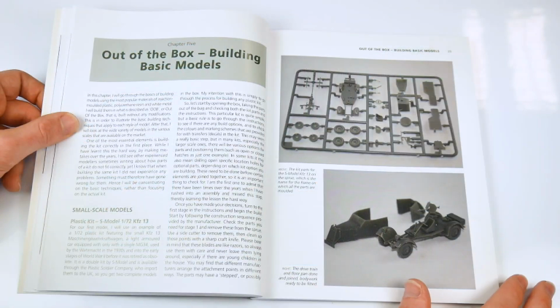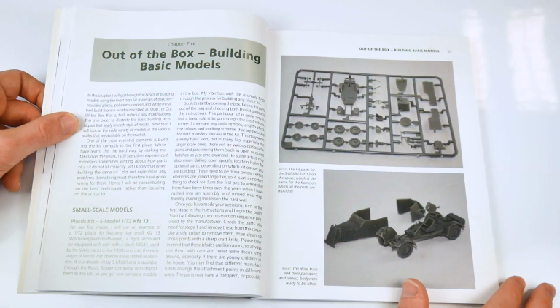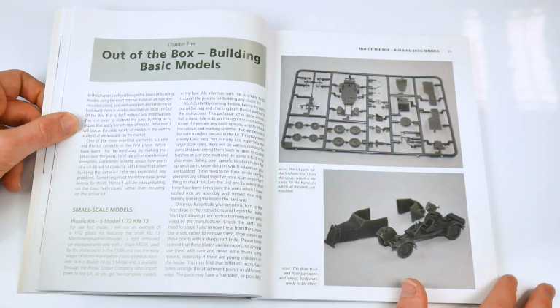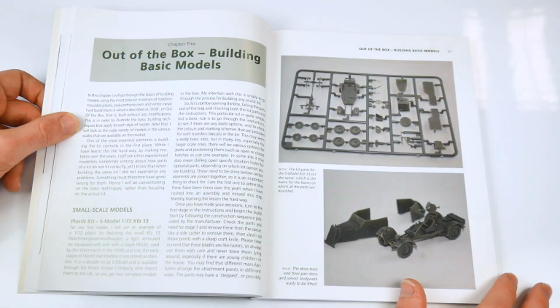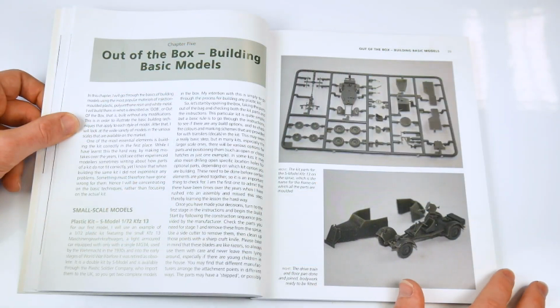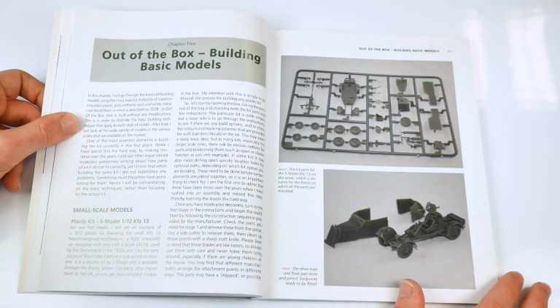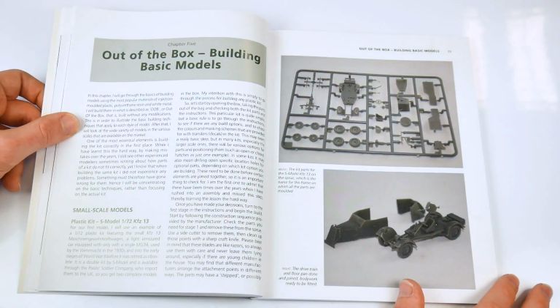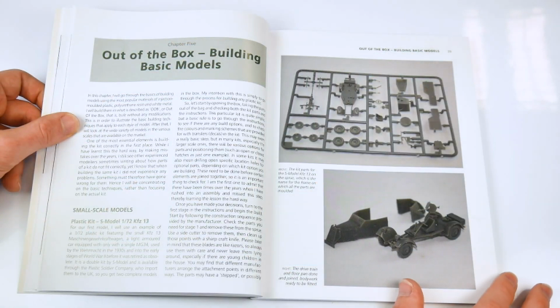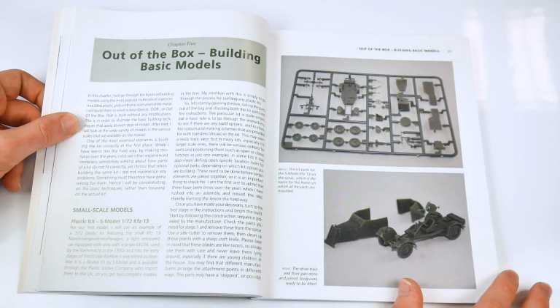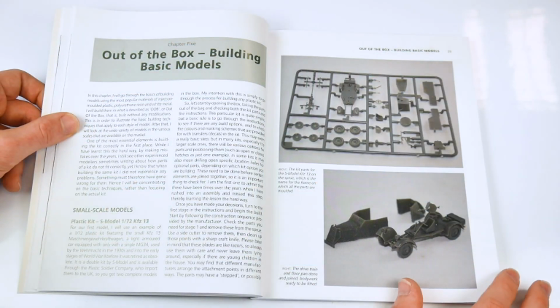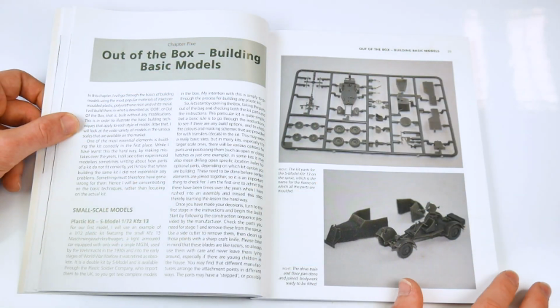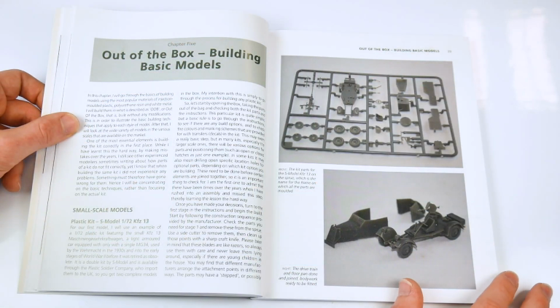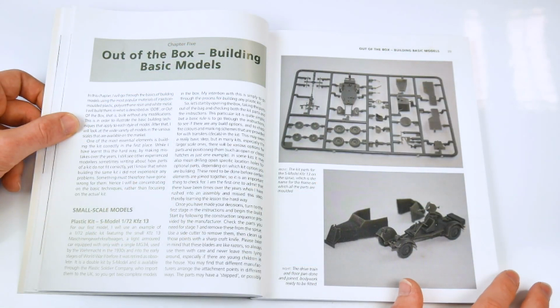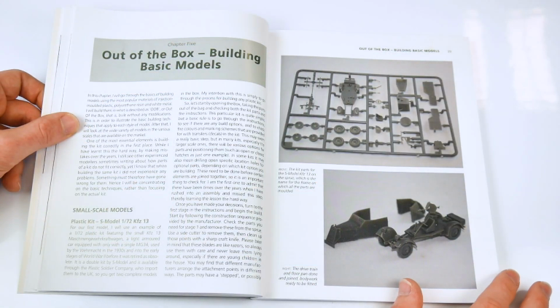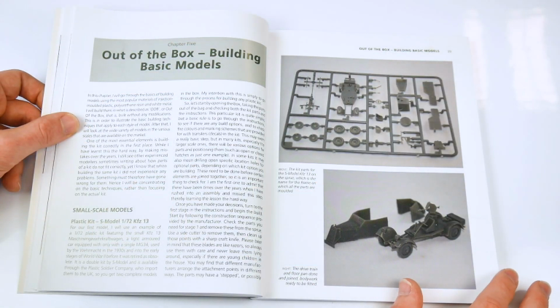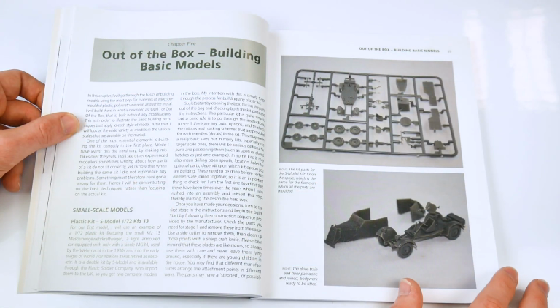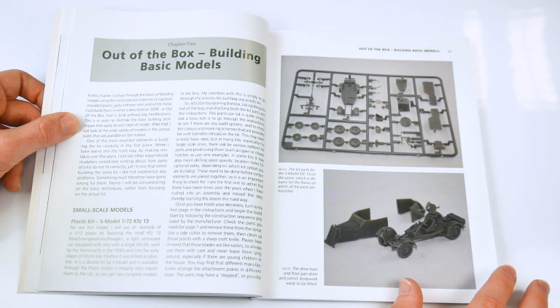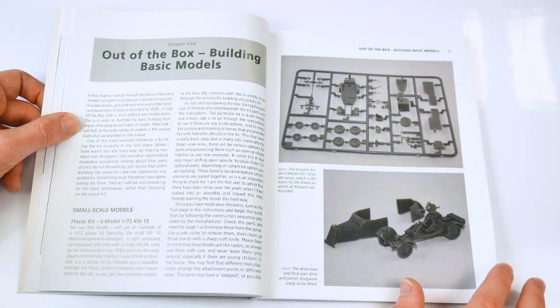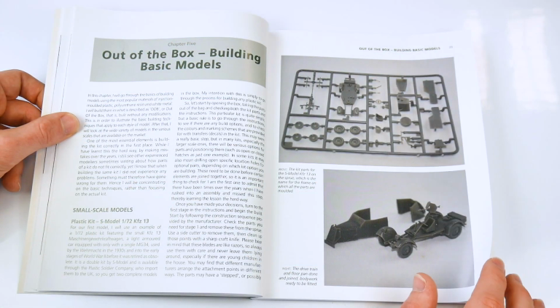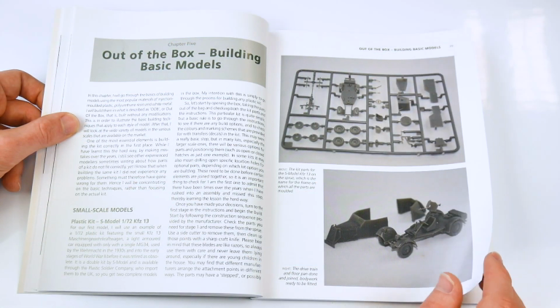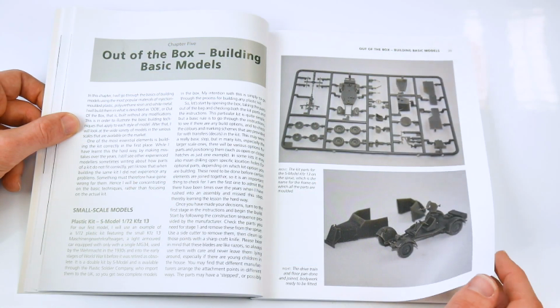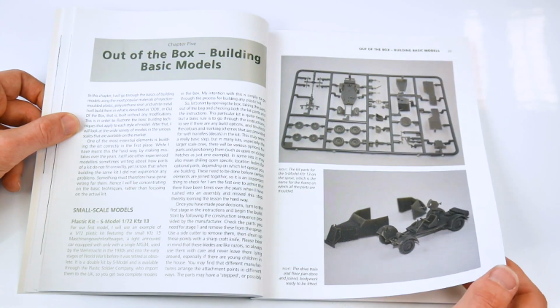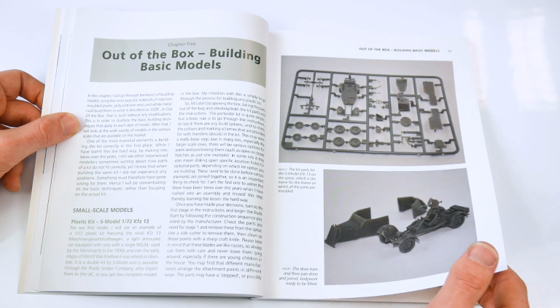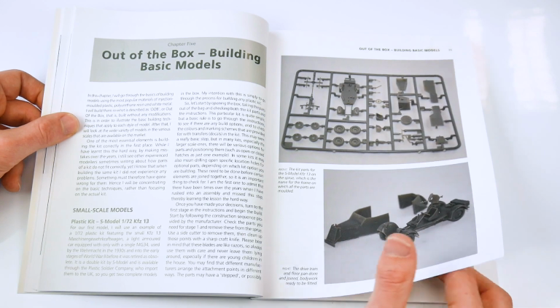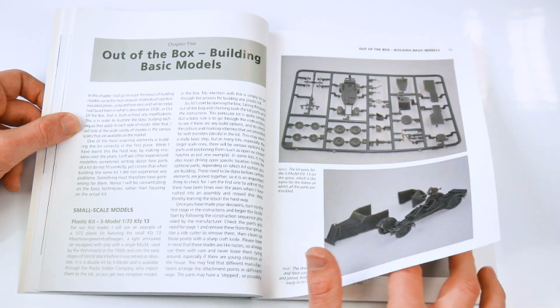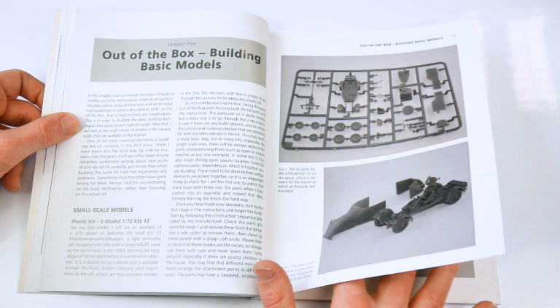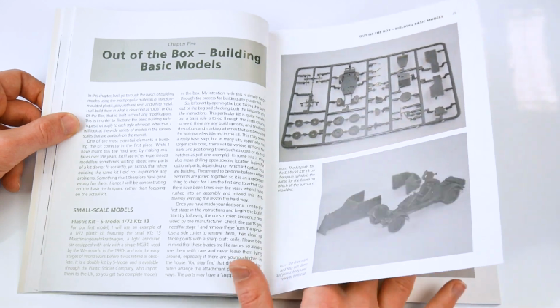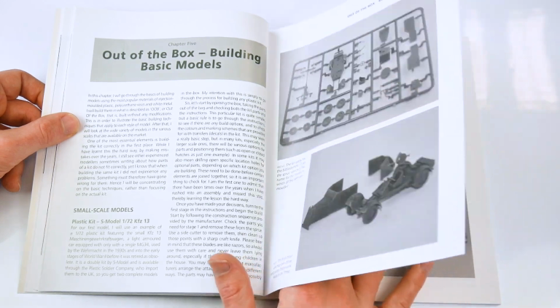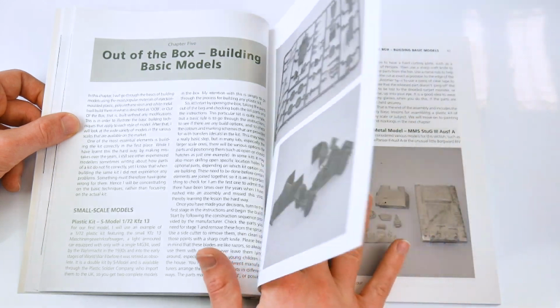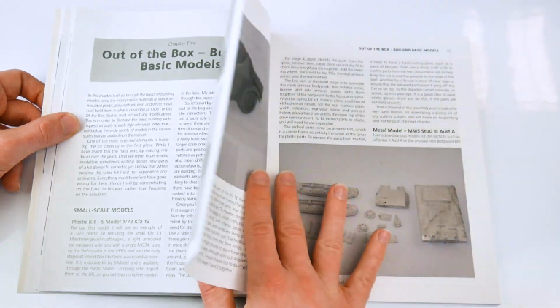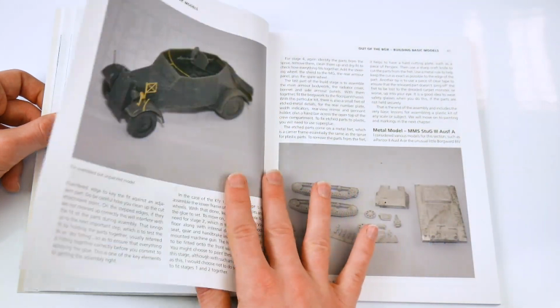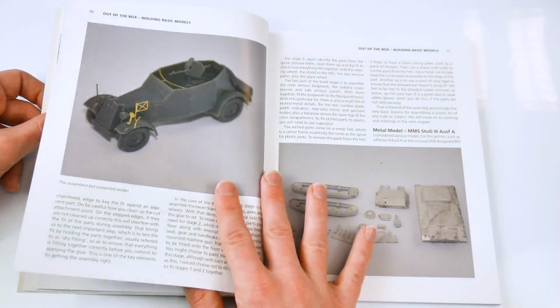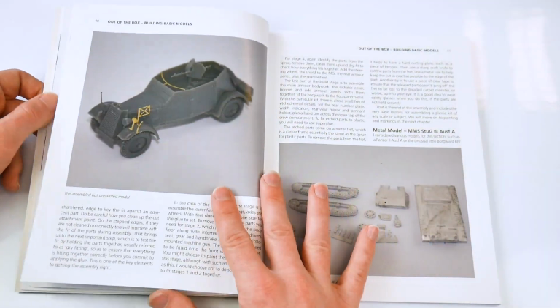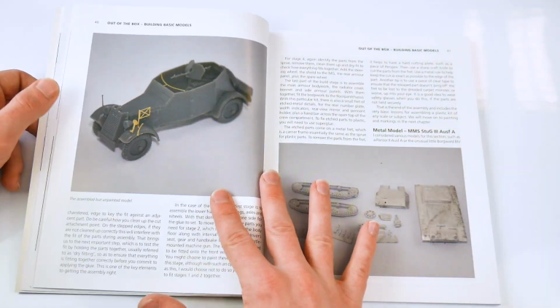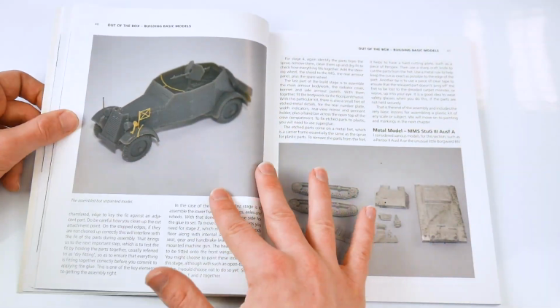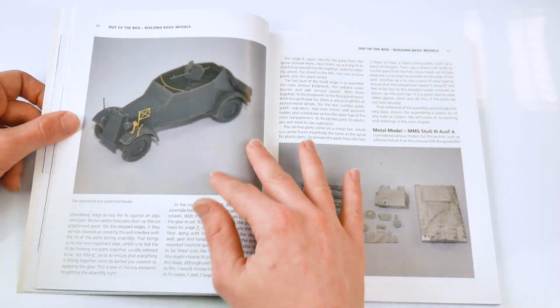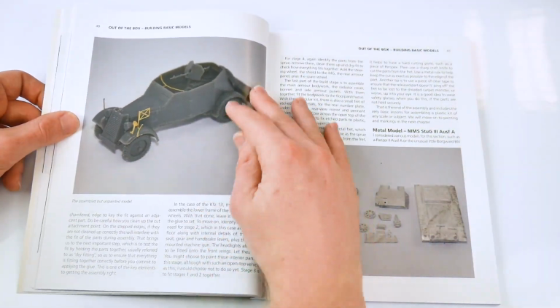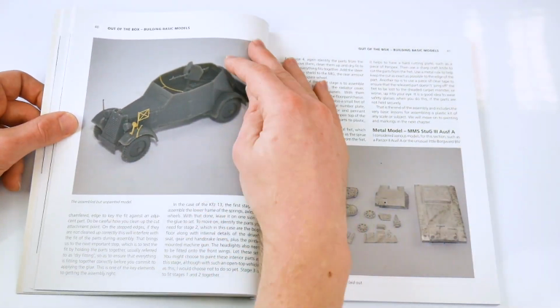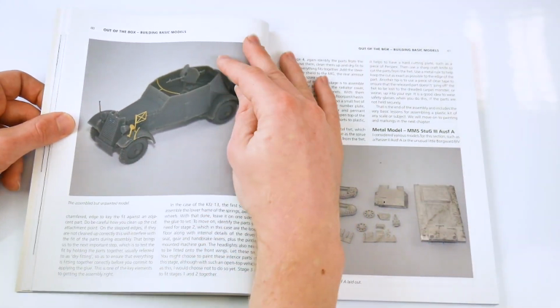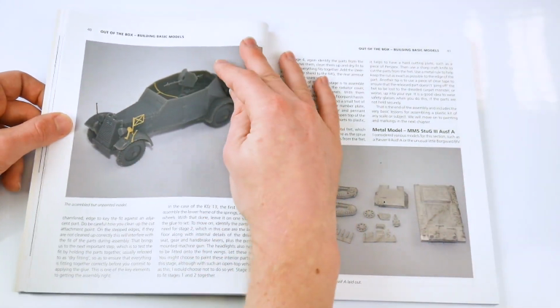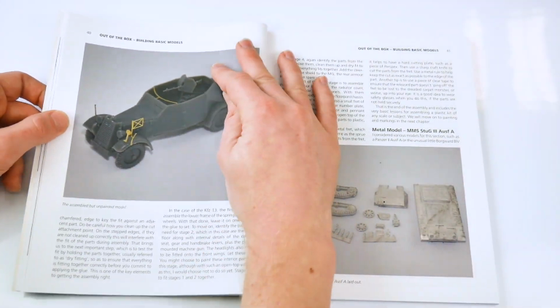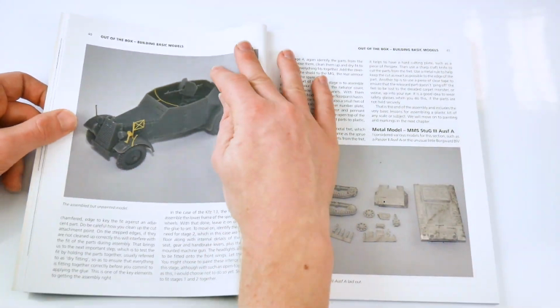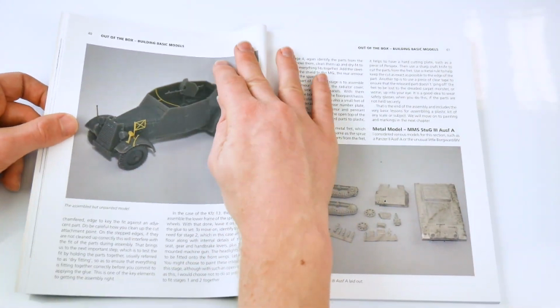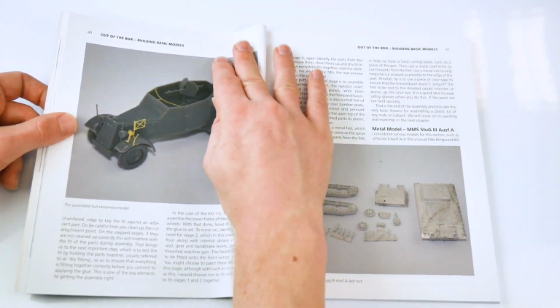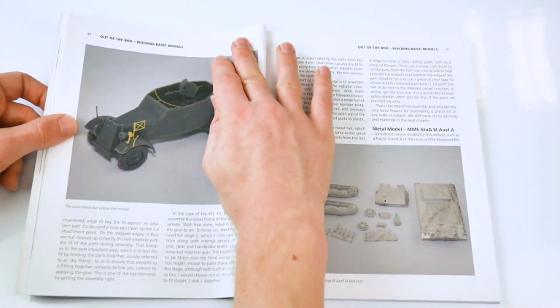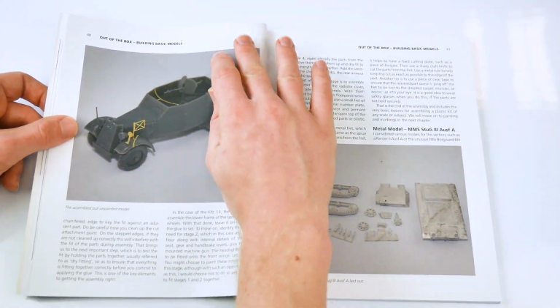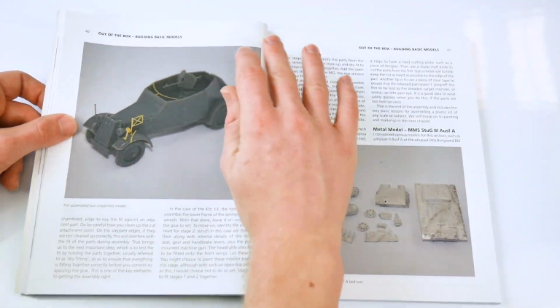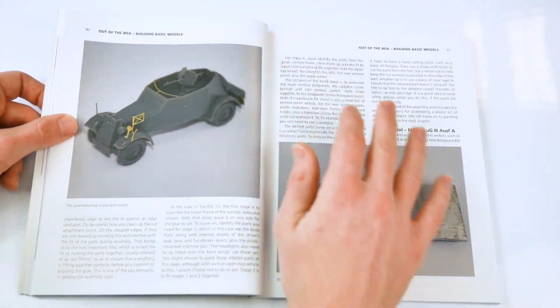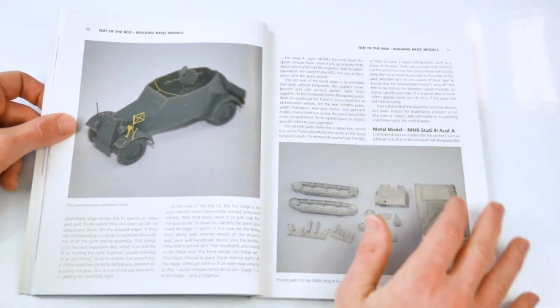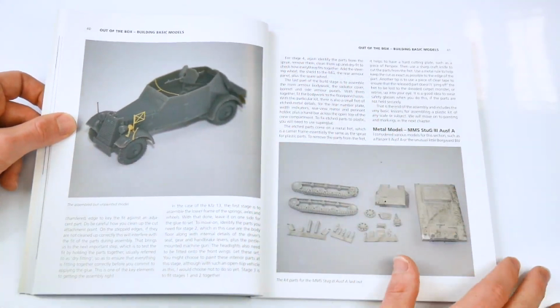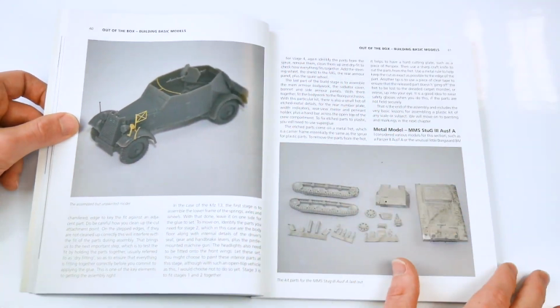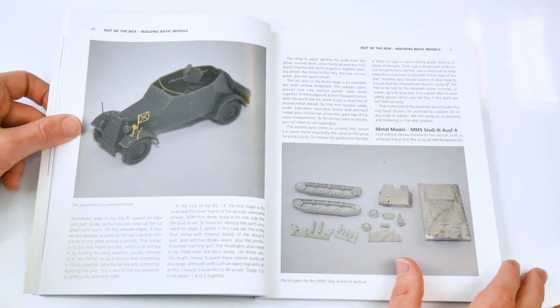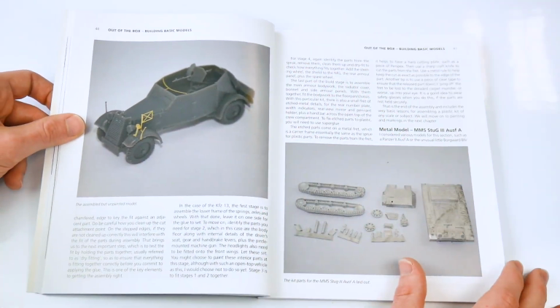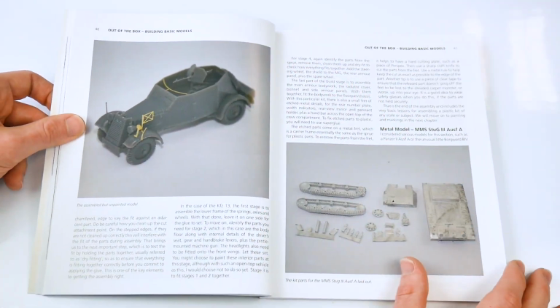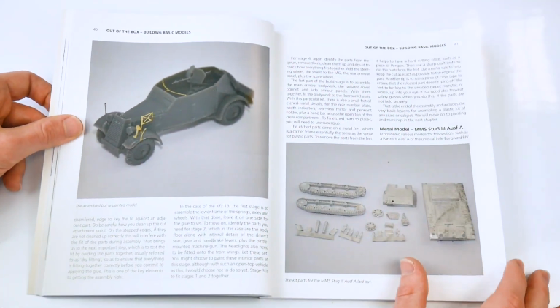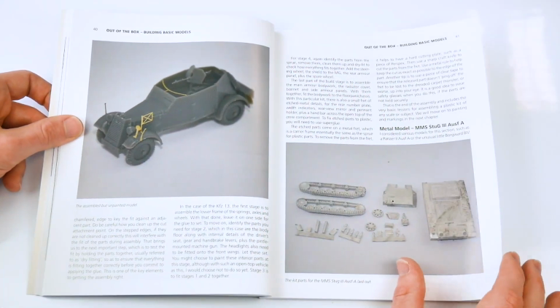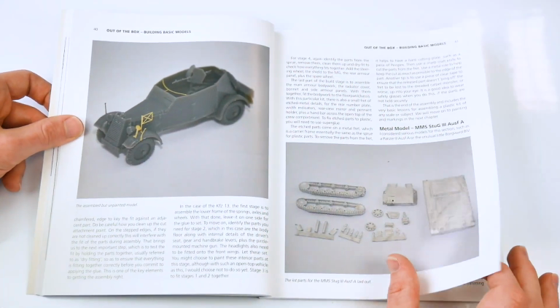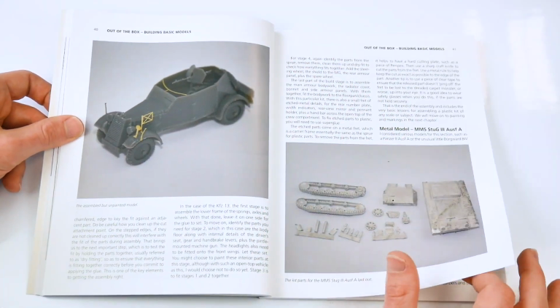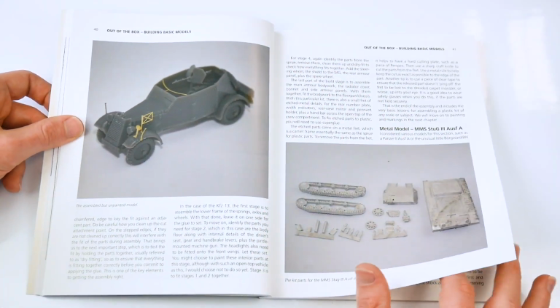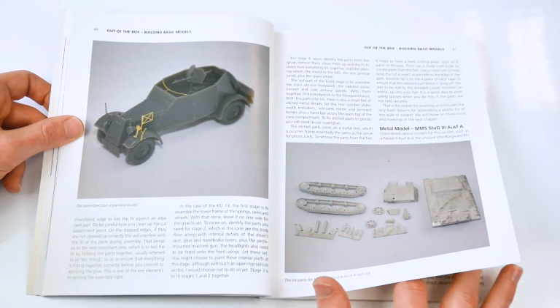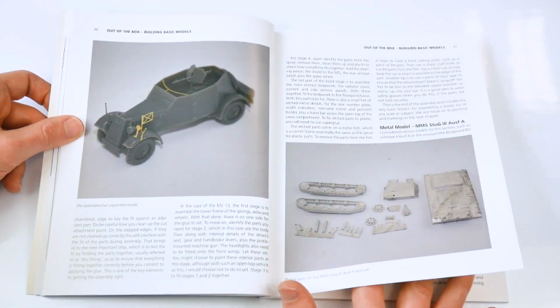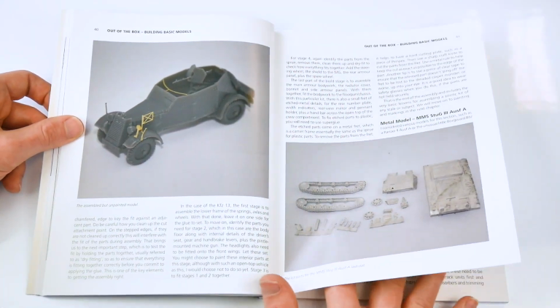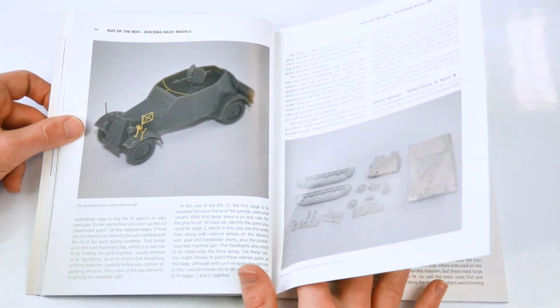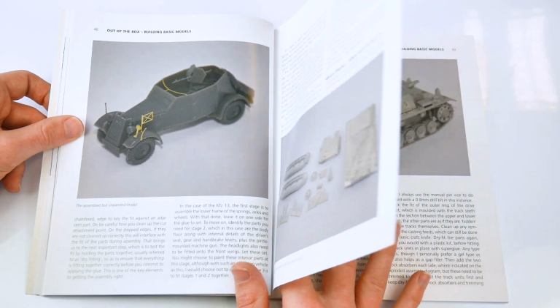The German book also takes a look at certain kits, such as the 1/72nd KFZ-13, and how to put them together to look their very best.